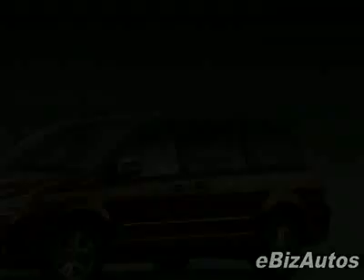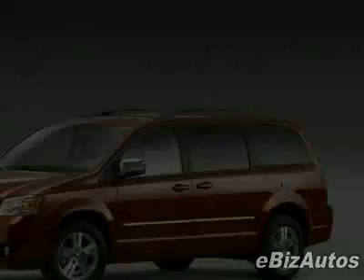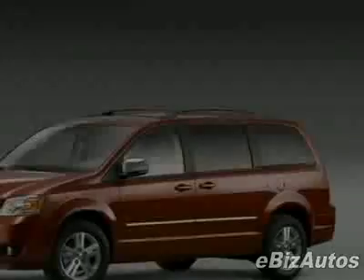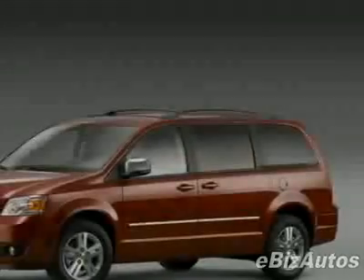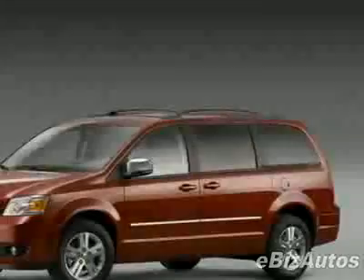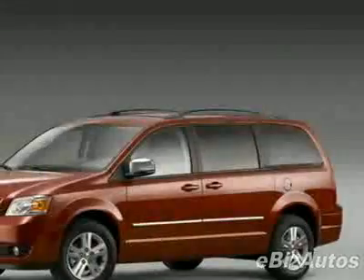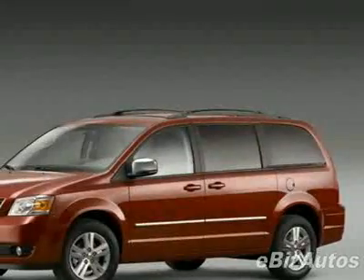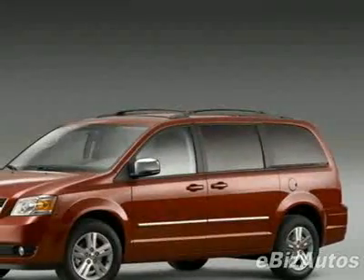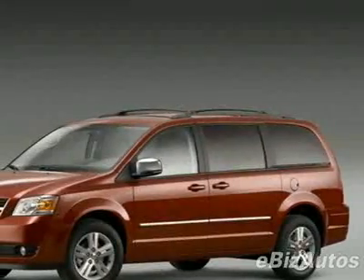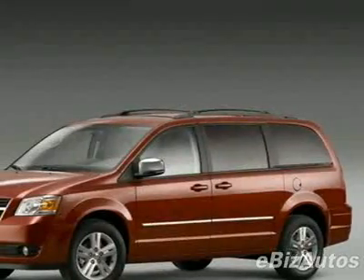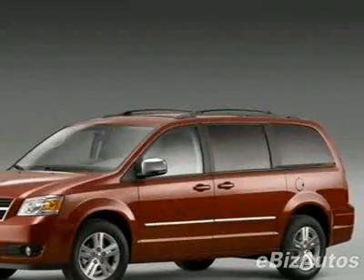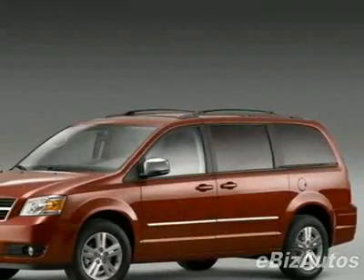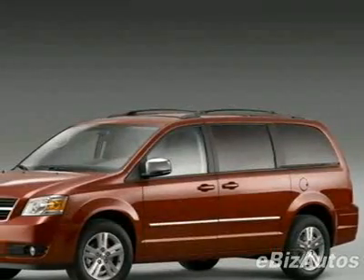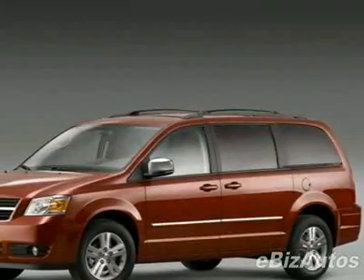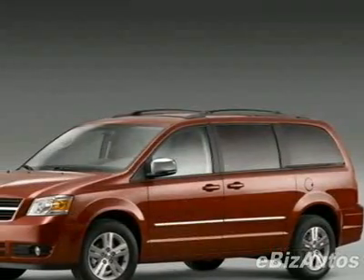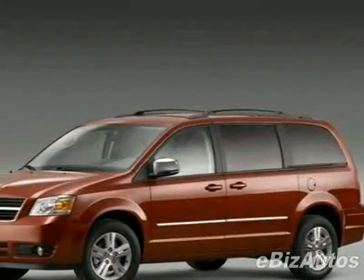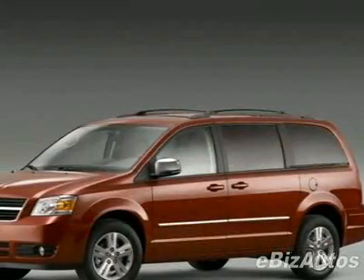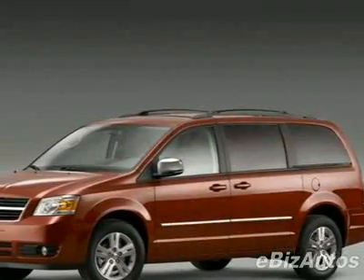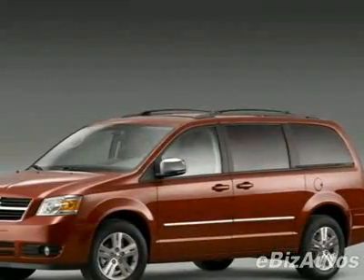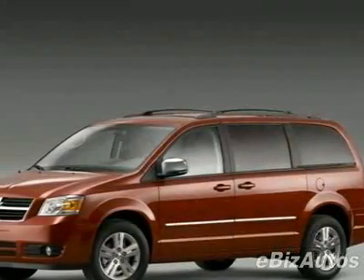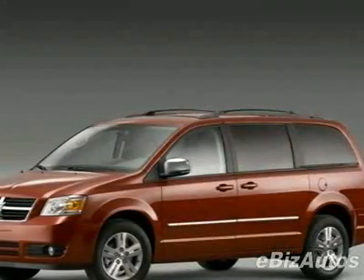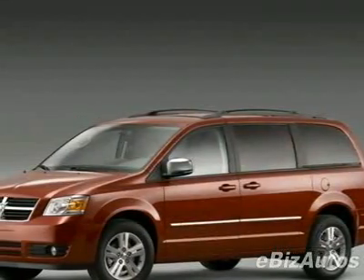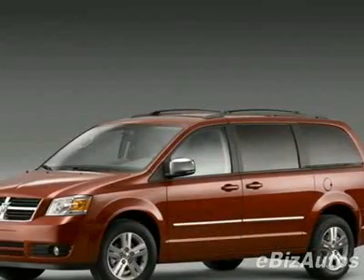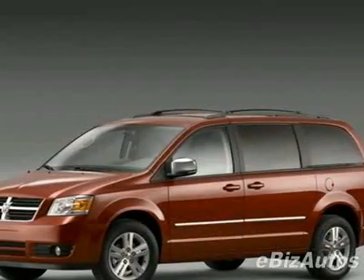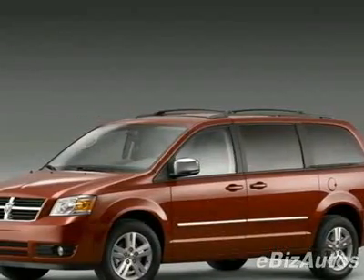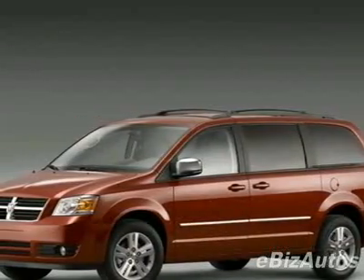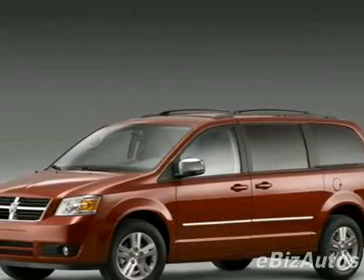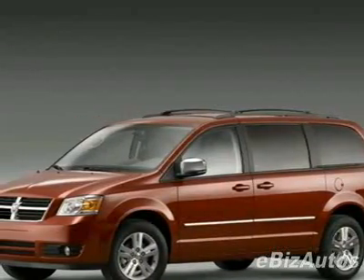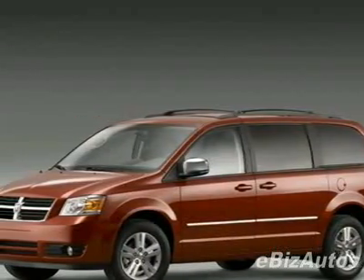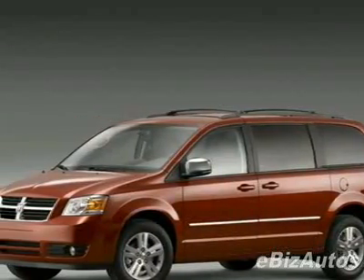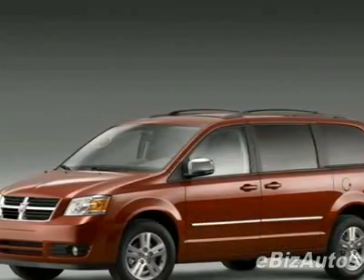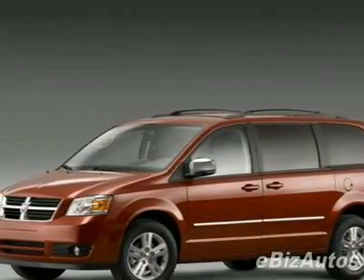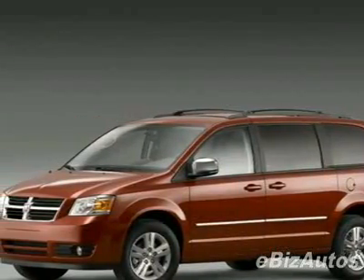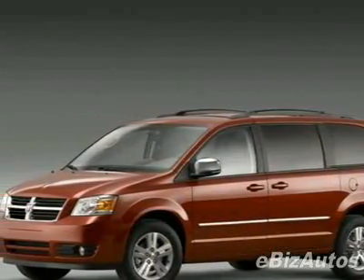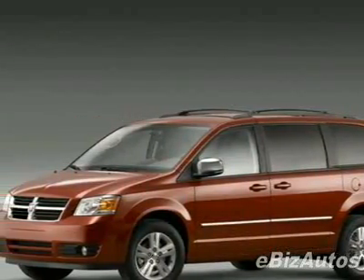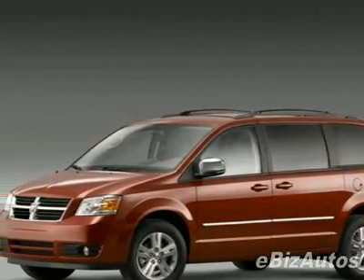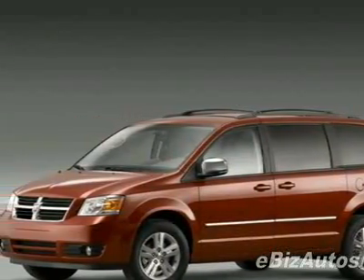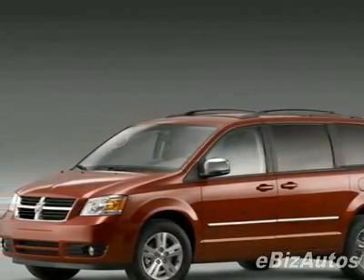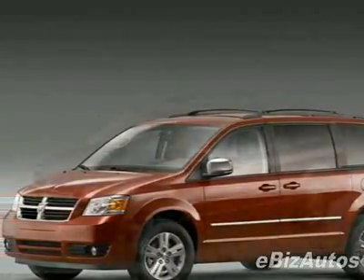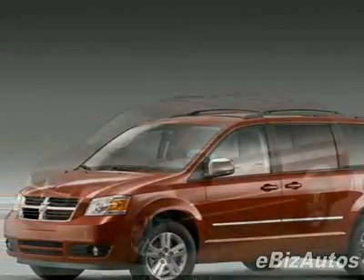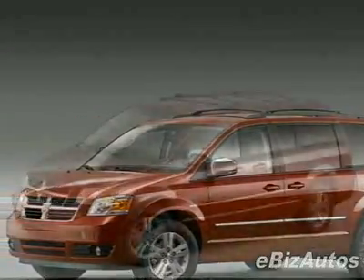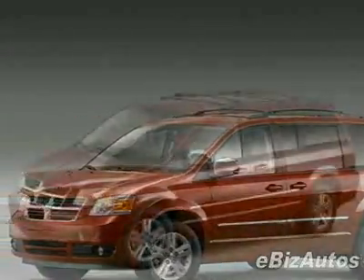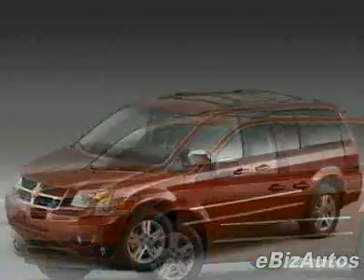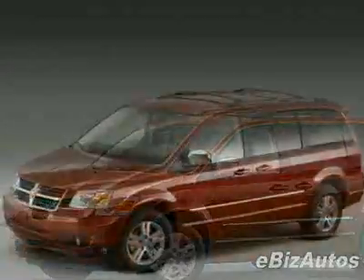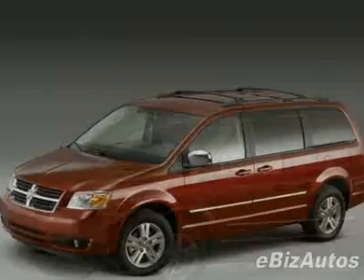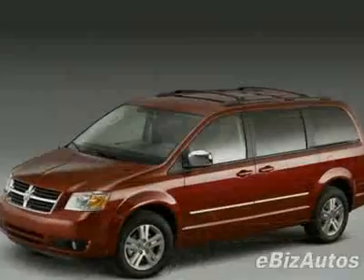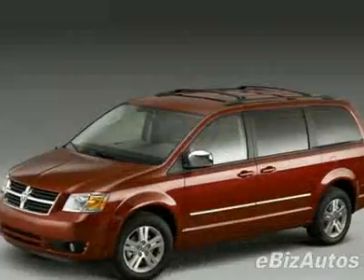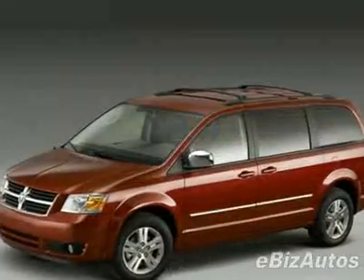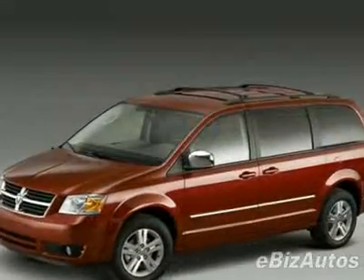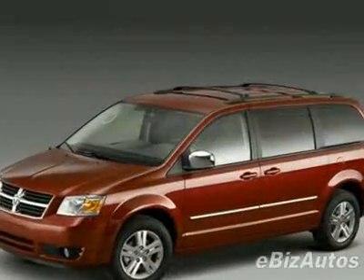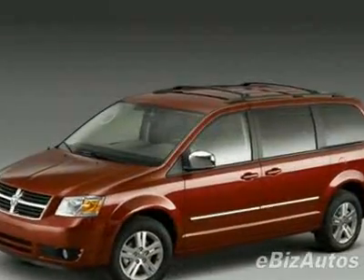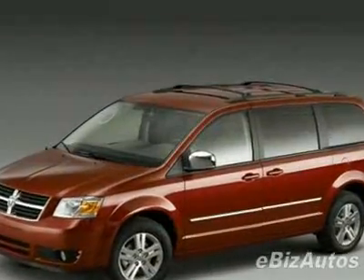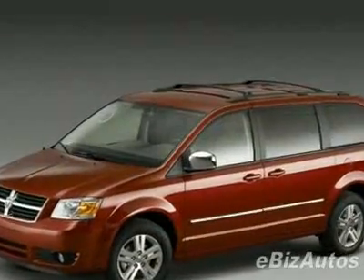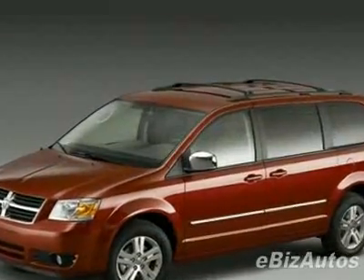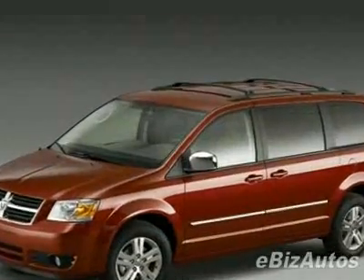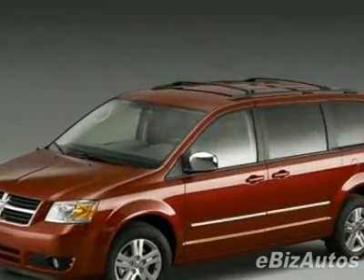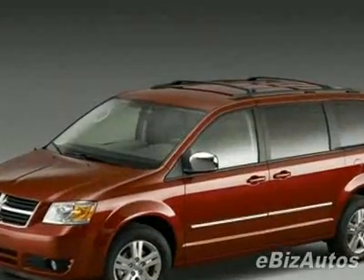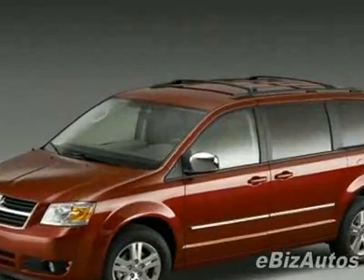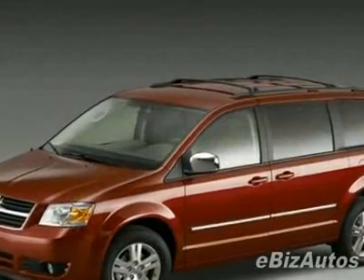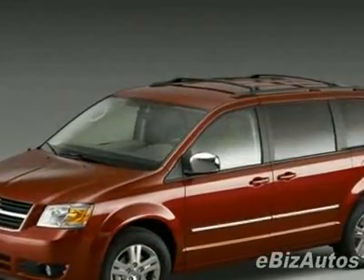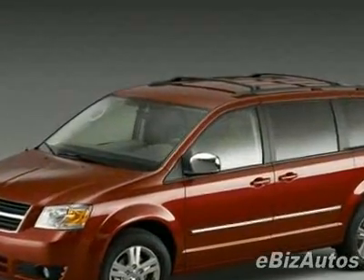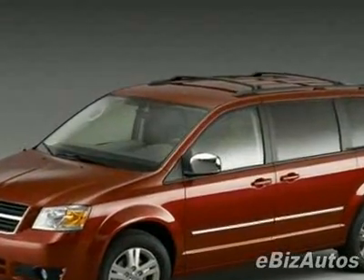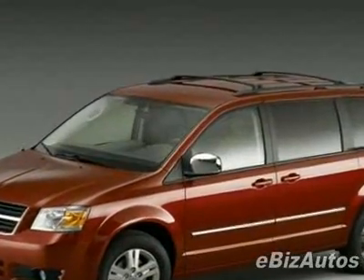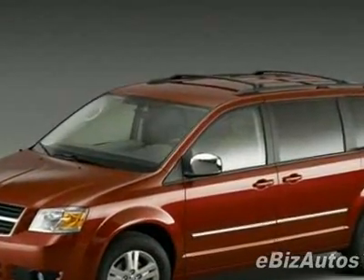Look at this new 2010 Dodge Grand Caravan SXT. For your protection, this vehicle has a full factory warranty.